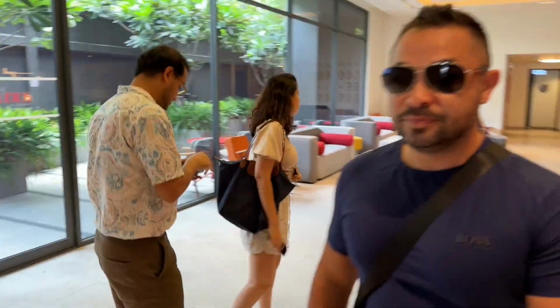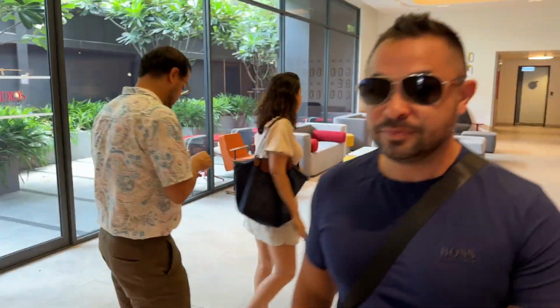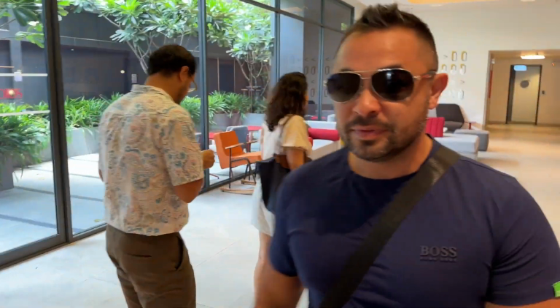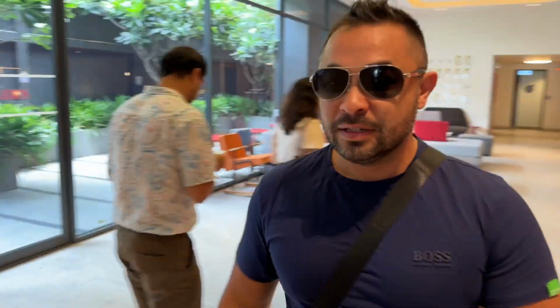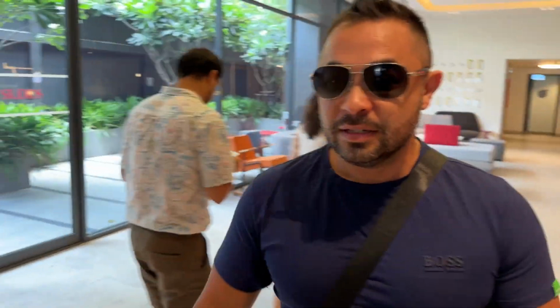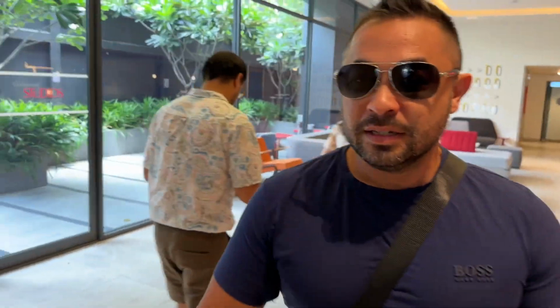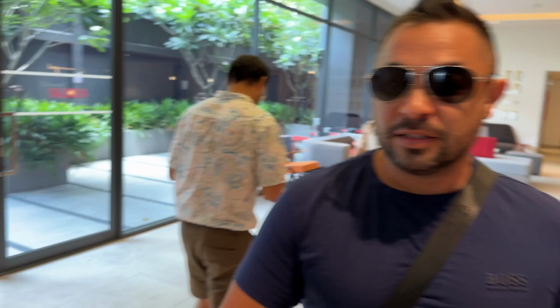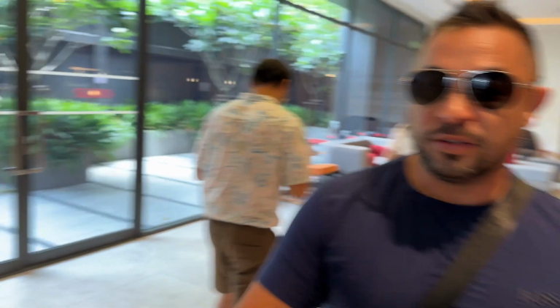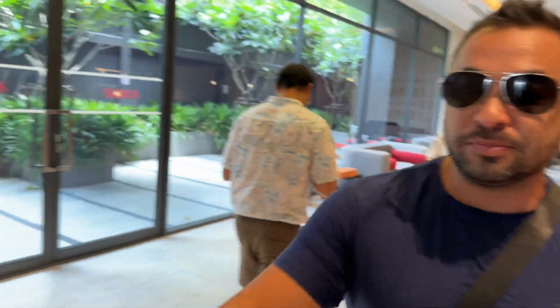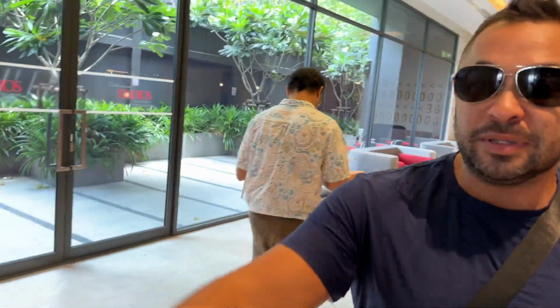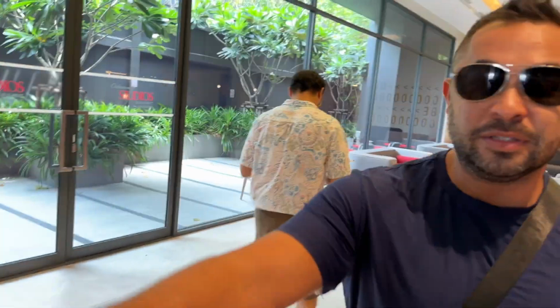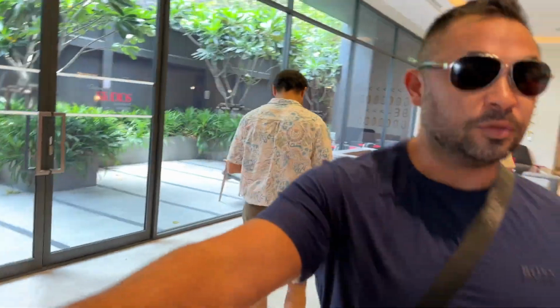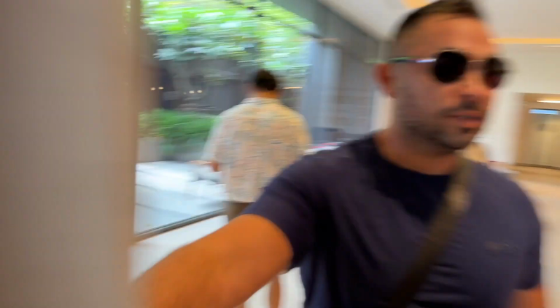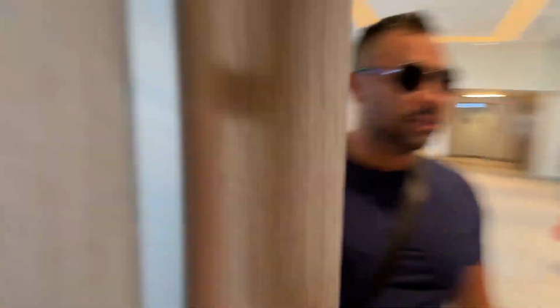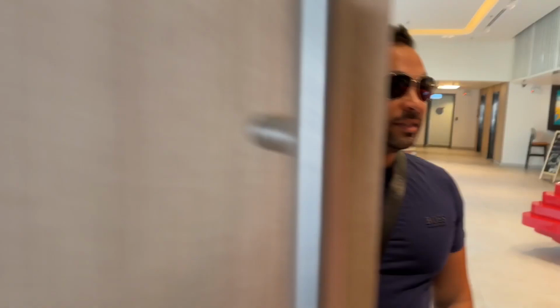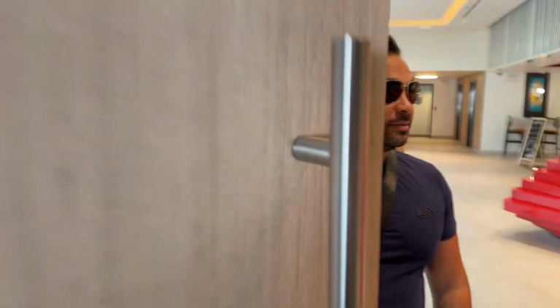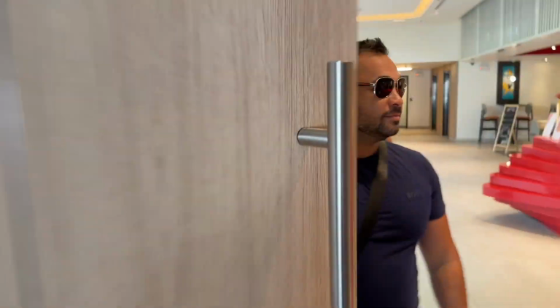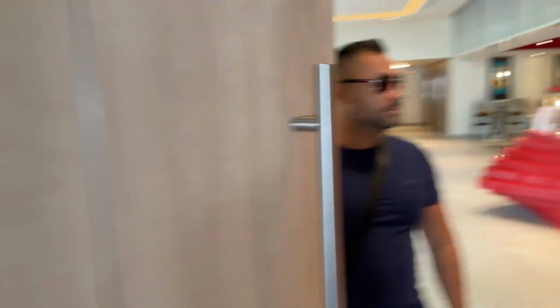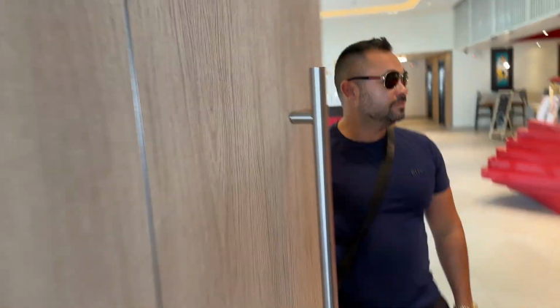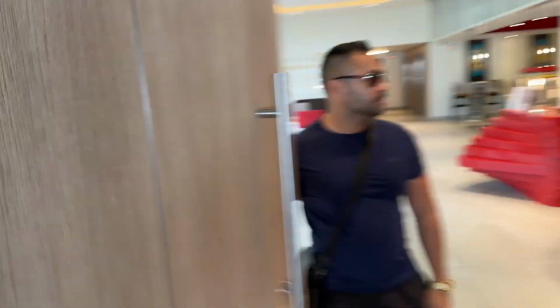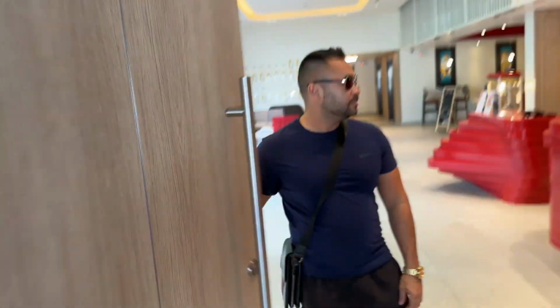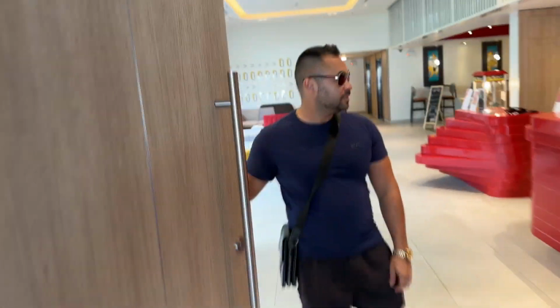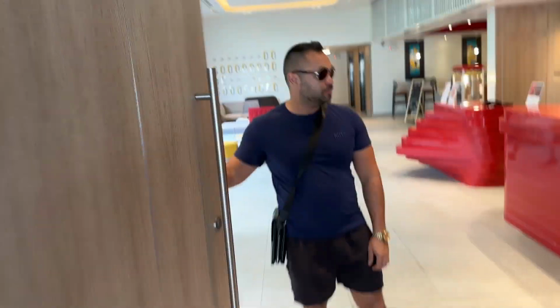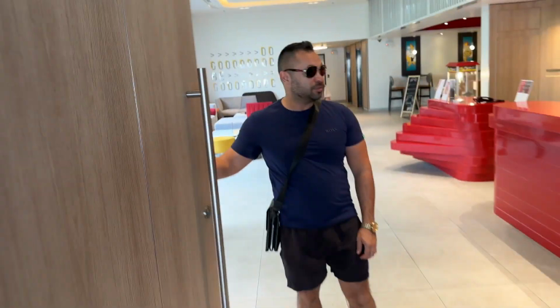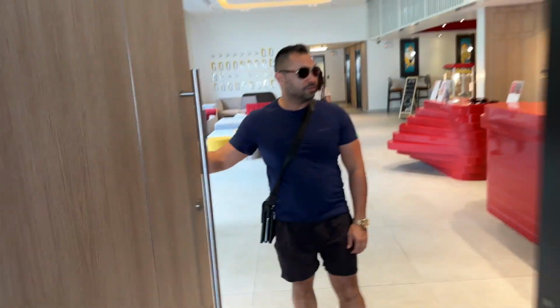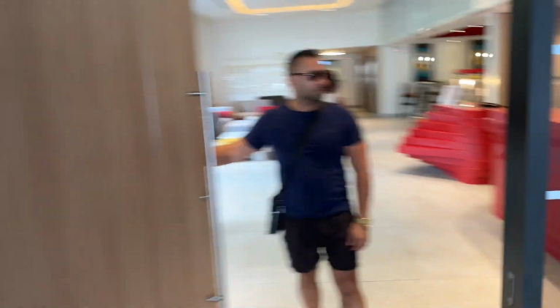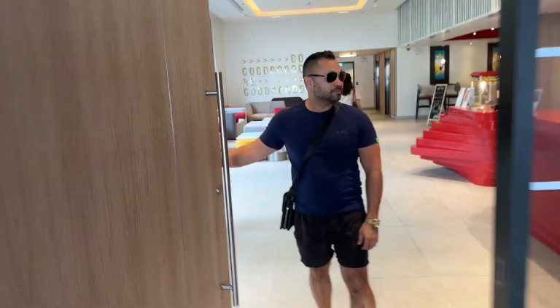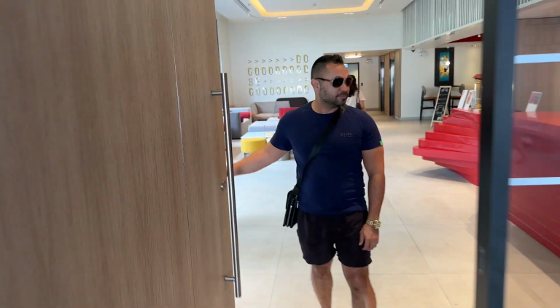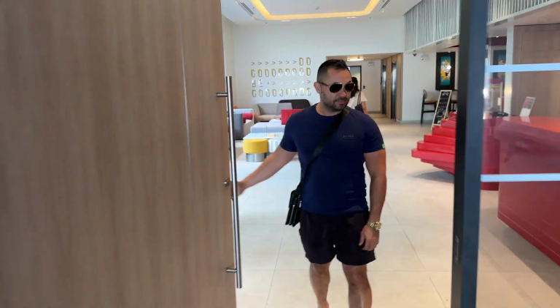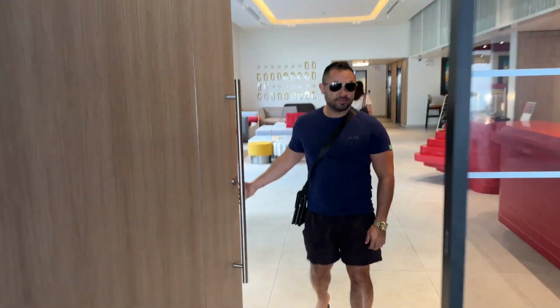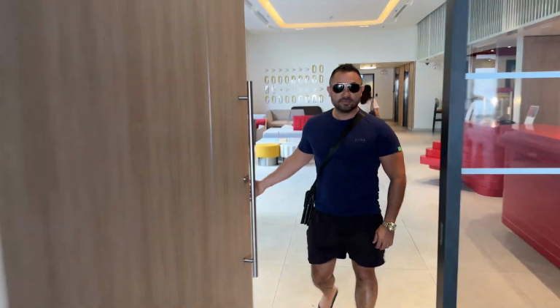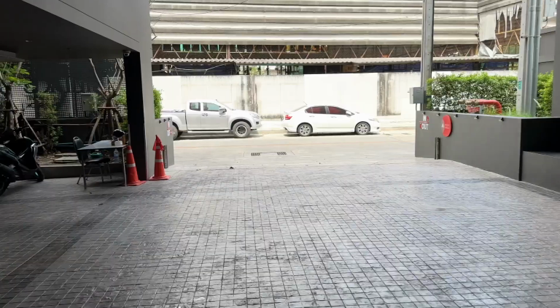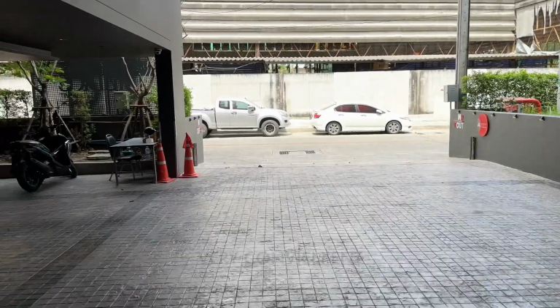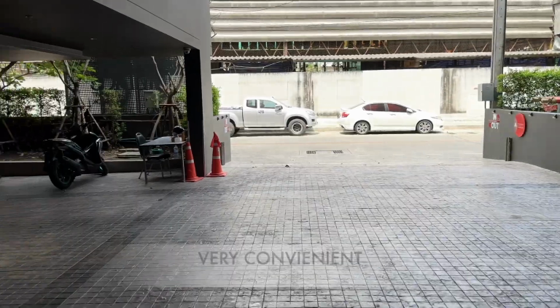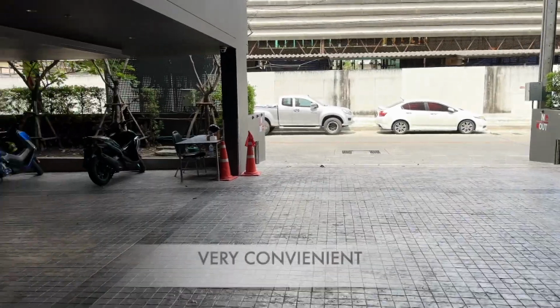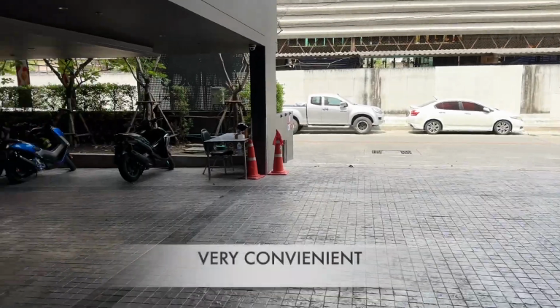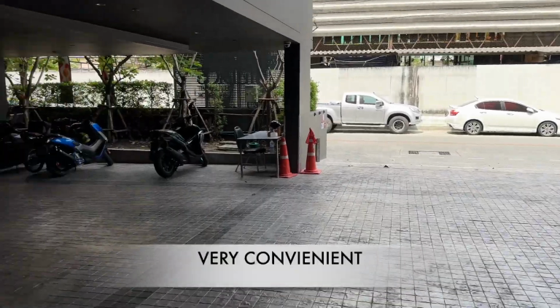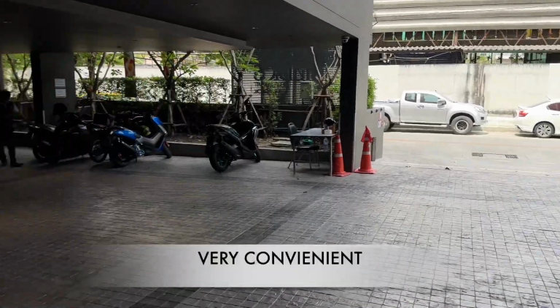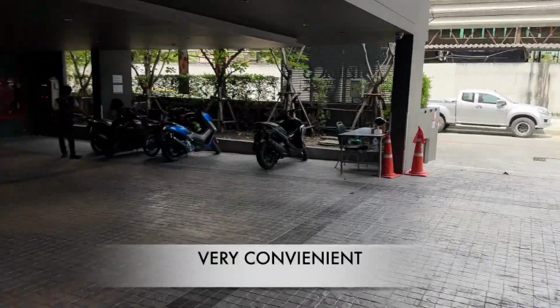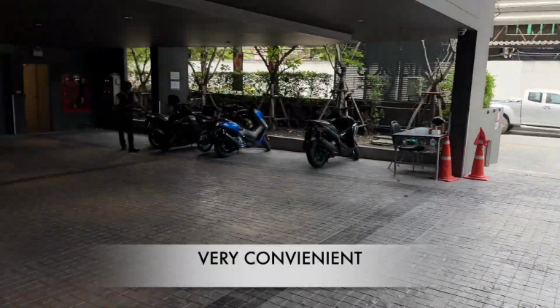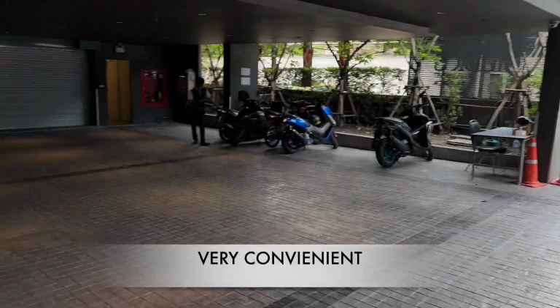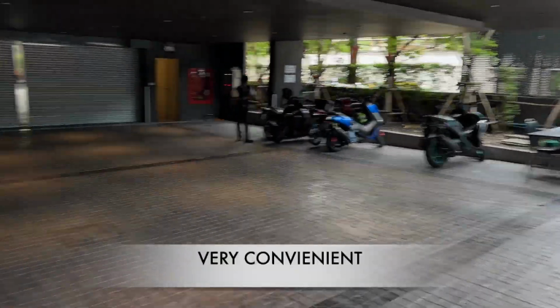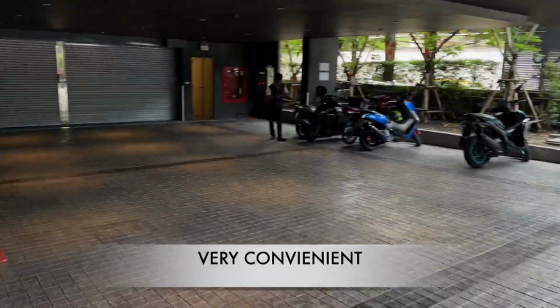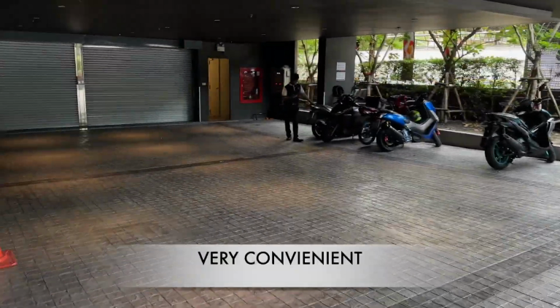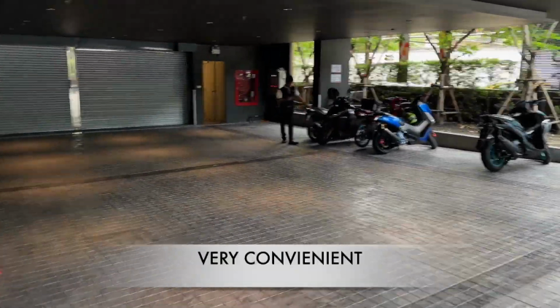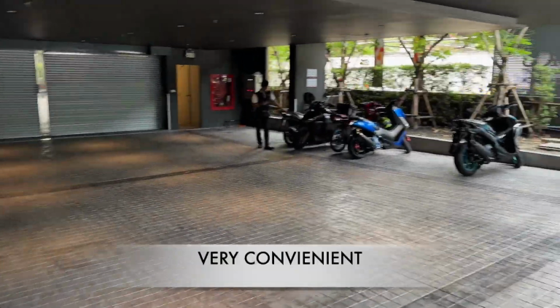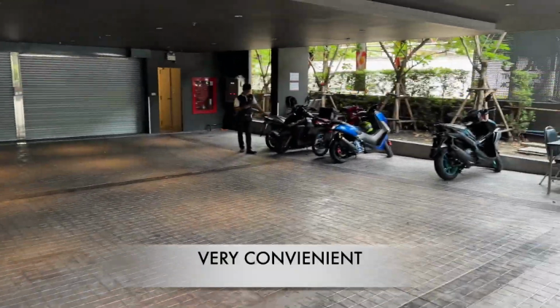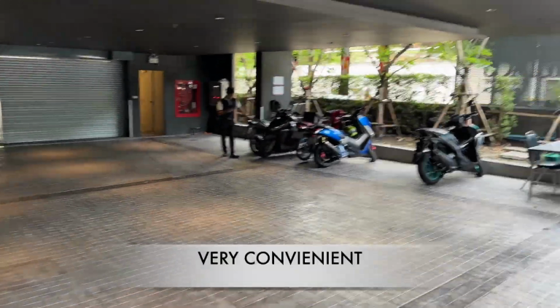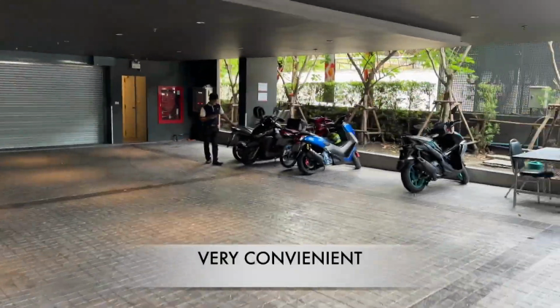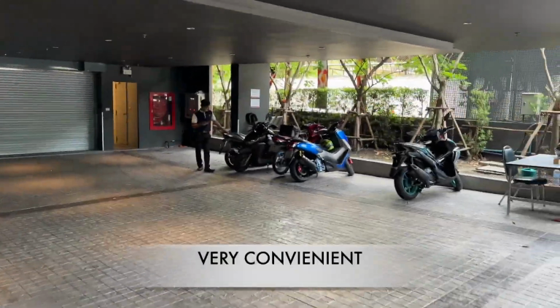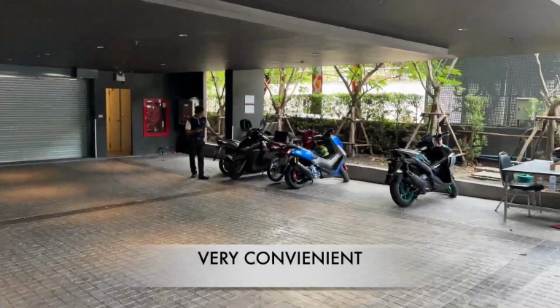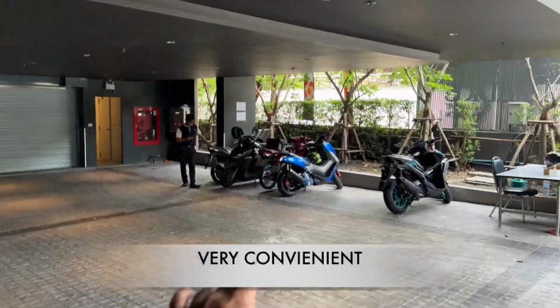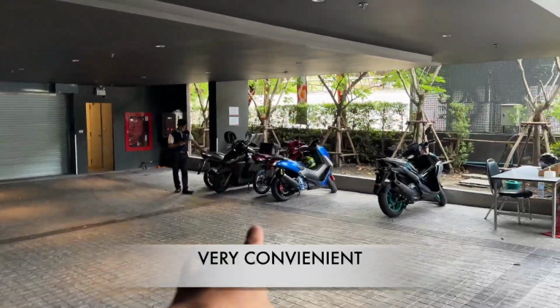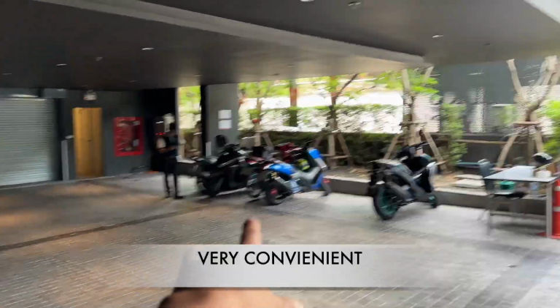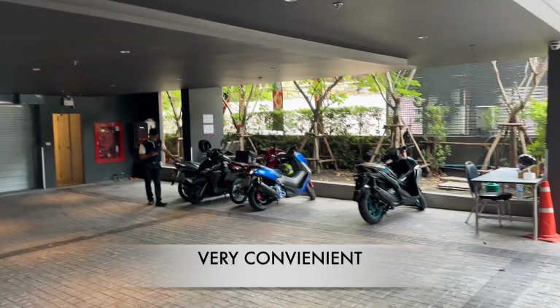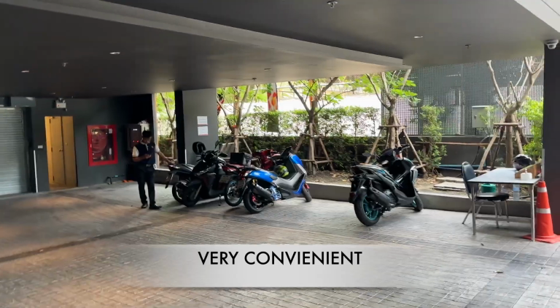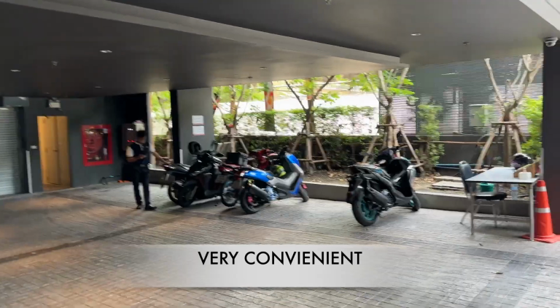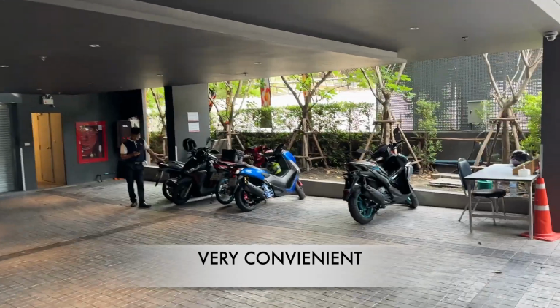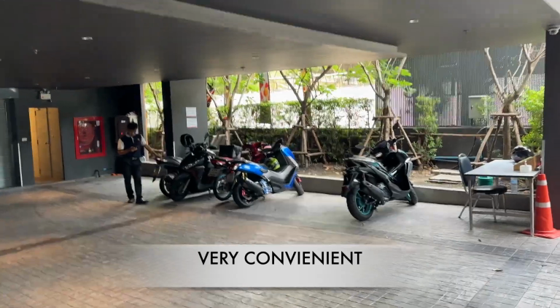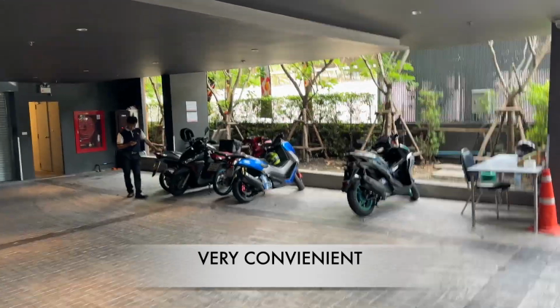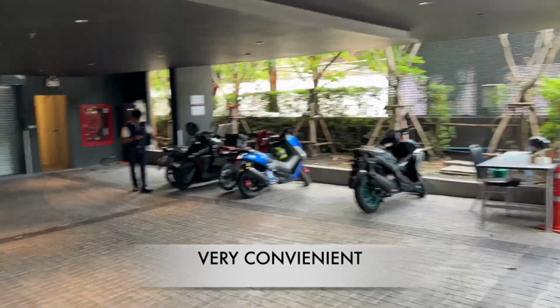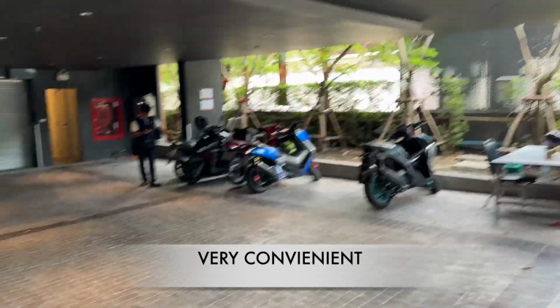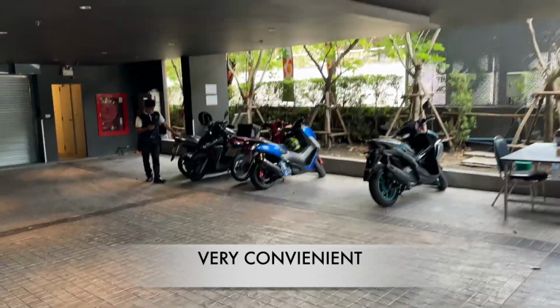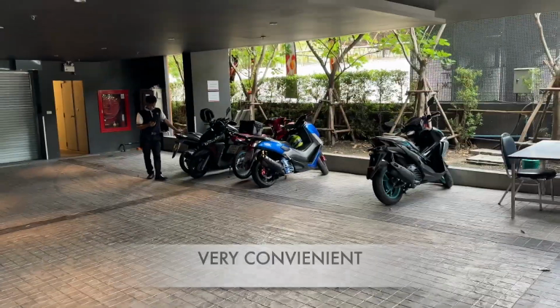Nice big door here. We've got the car park here, we've got our scooters over here. Very awesome.